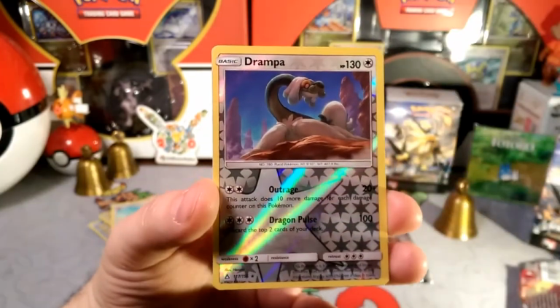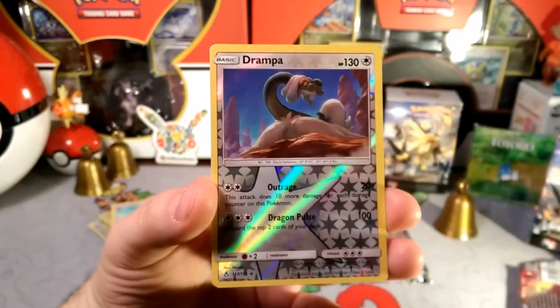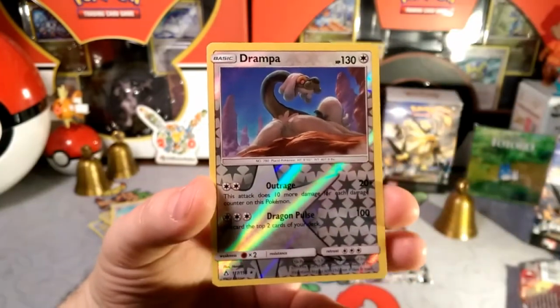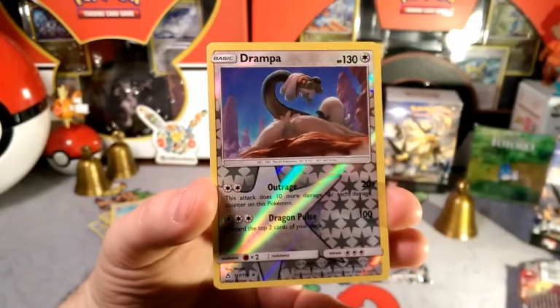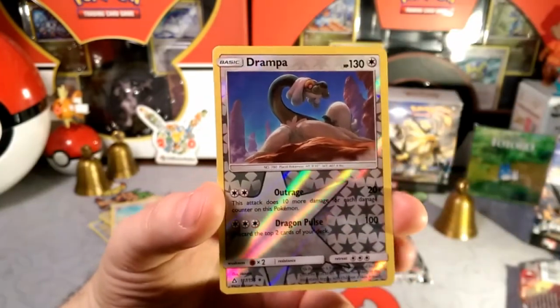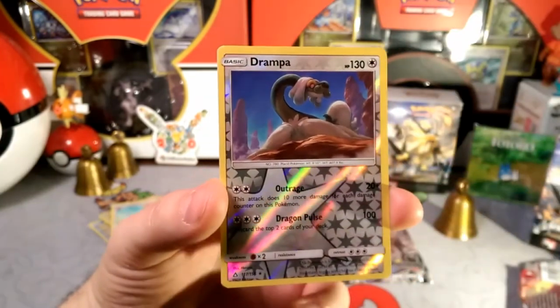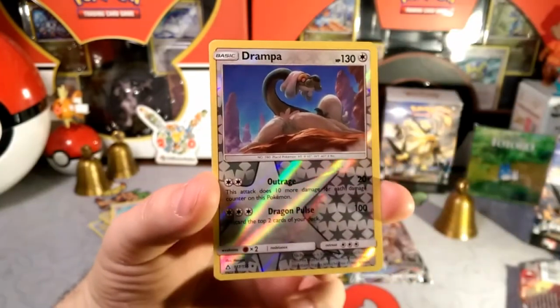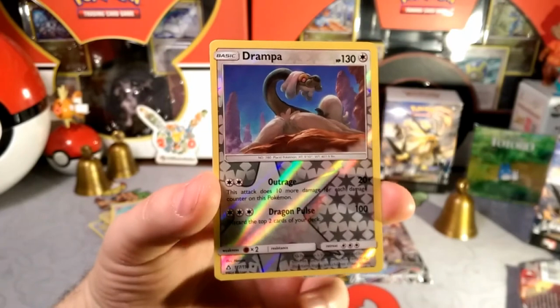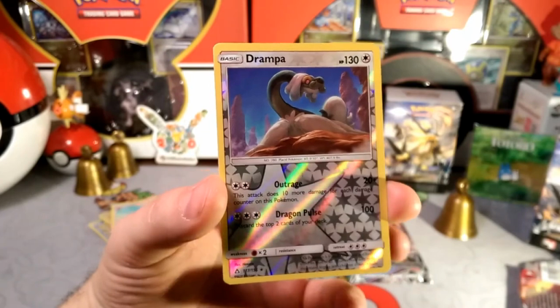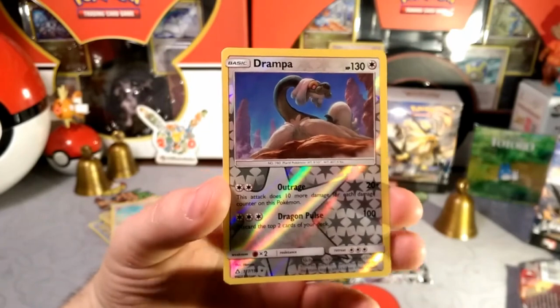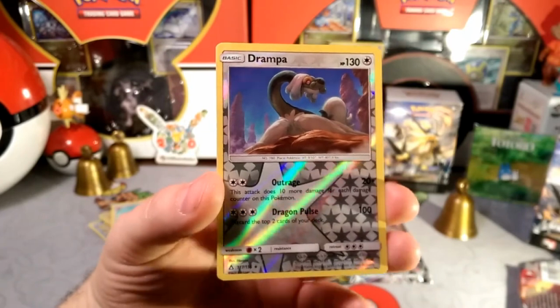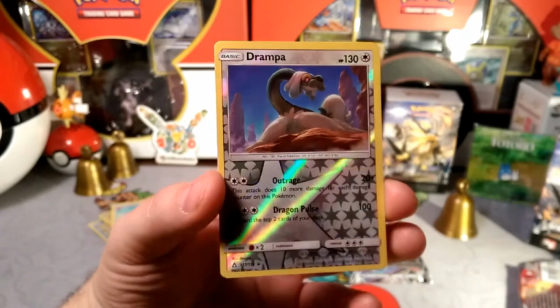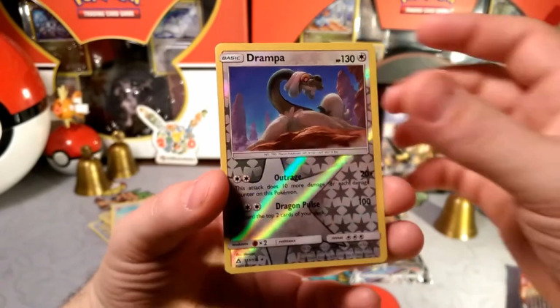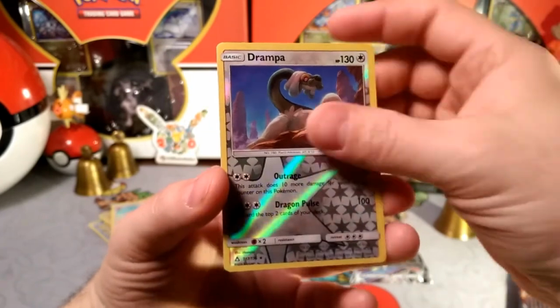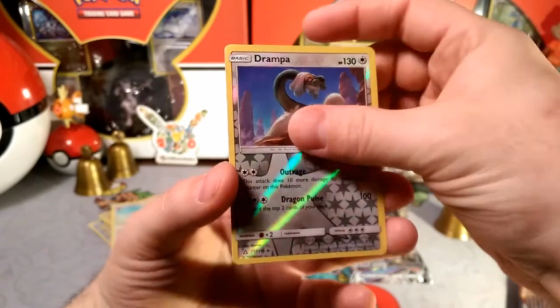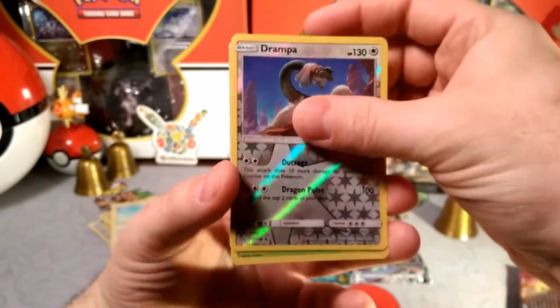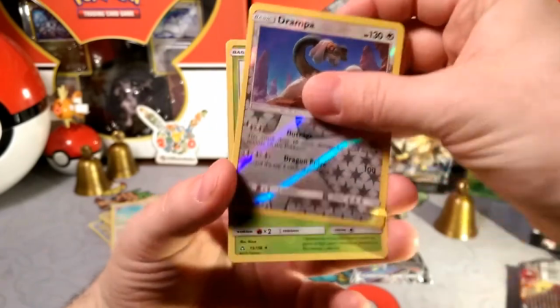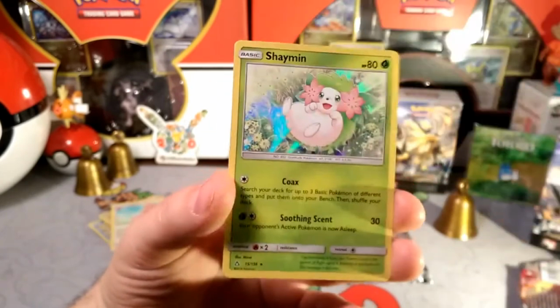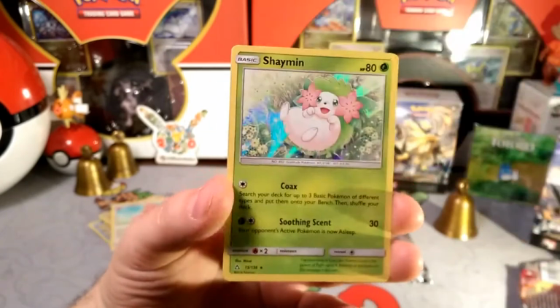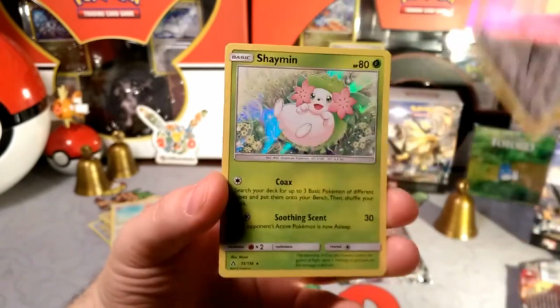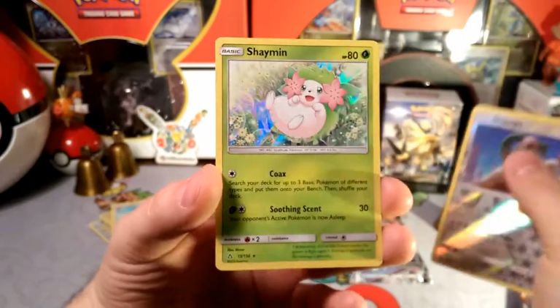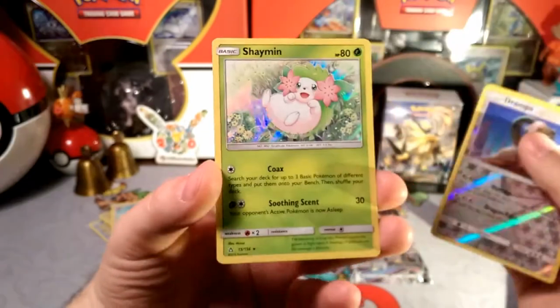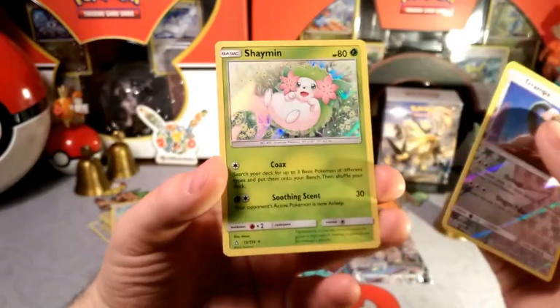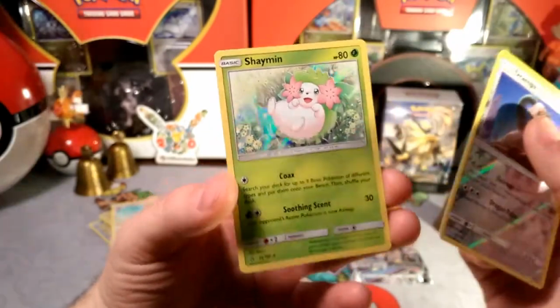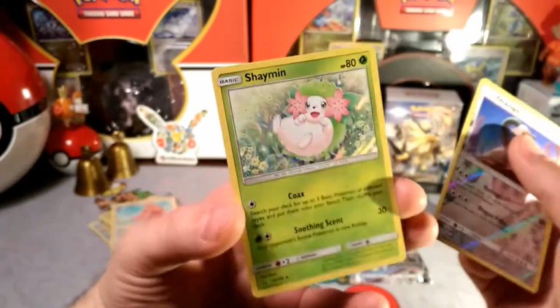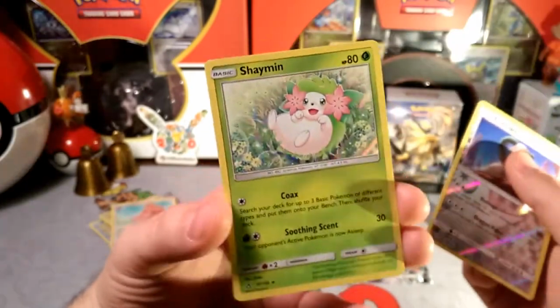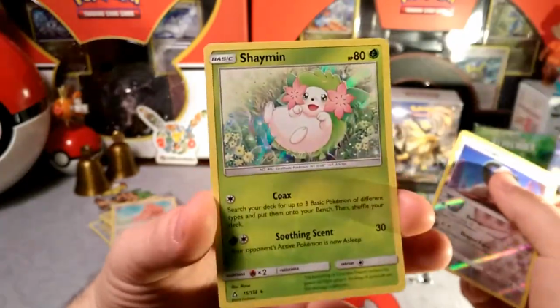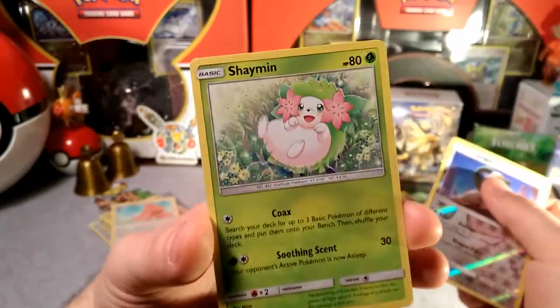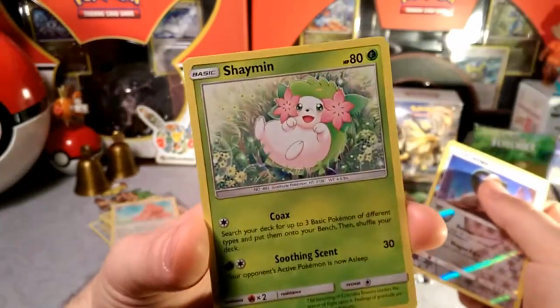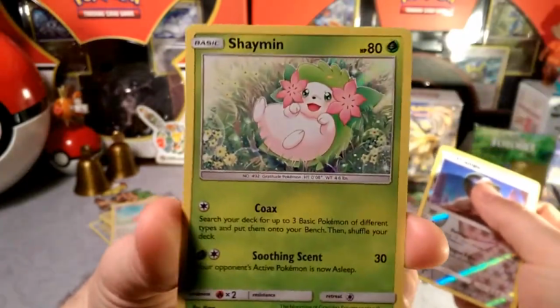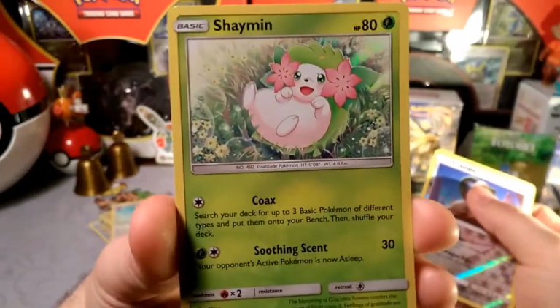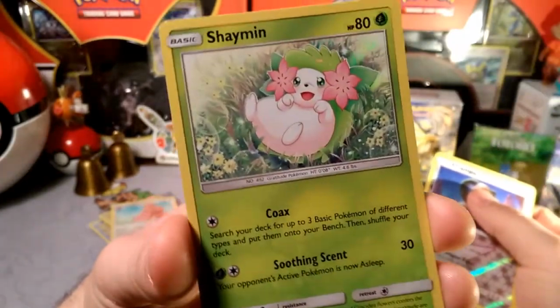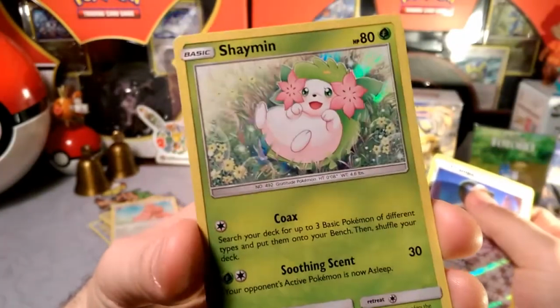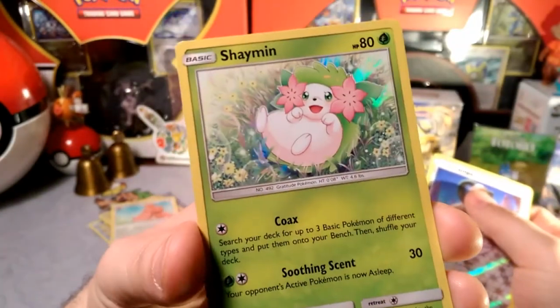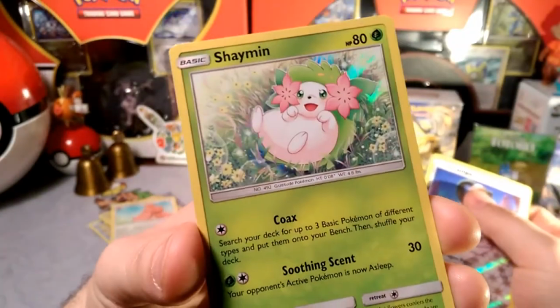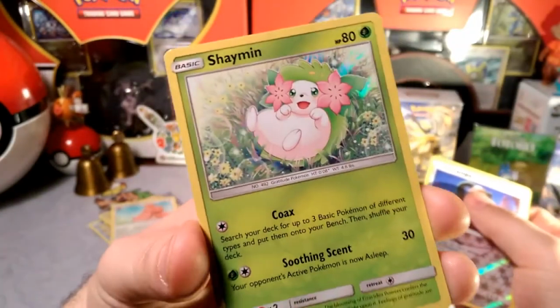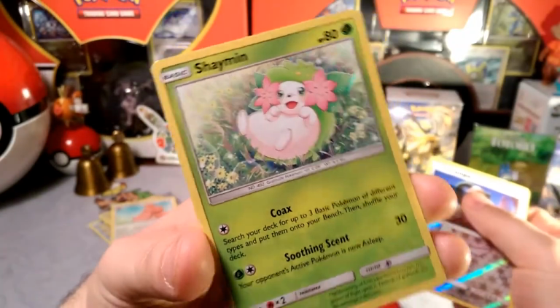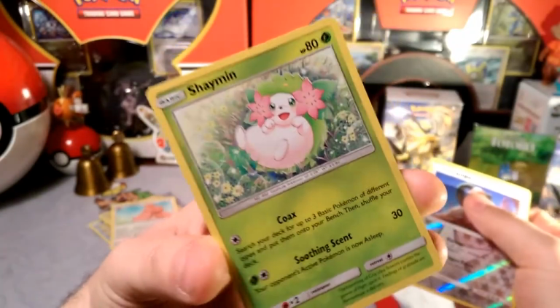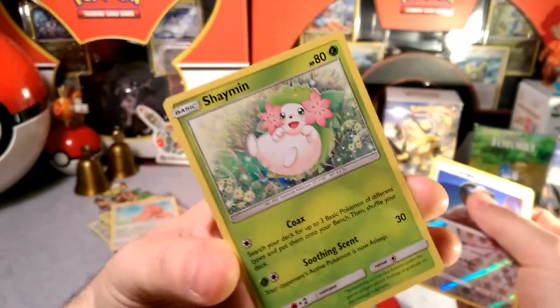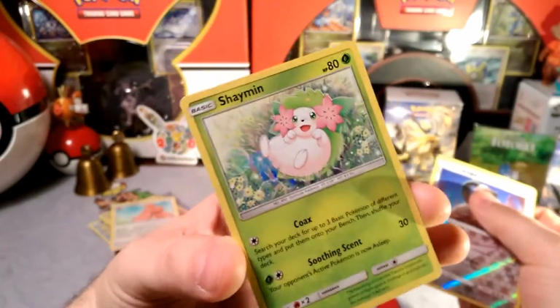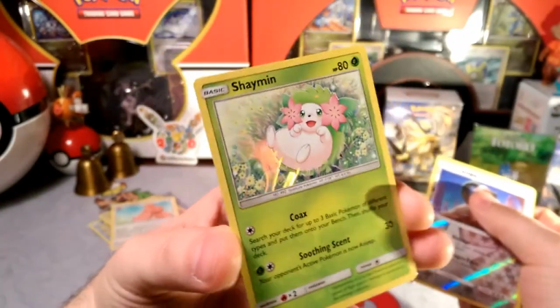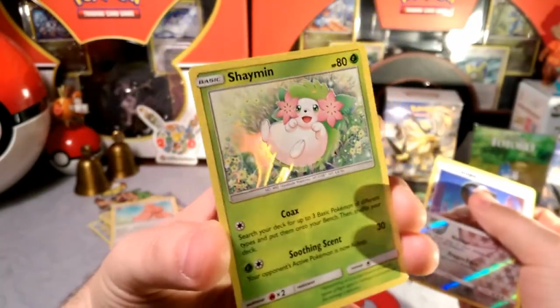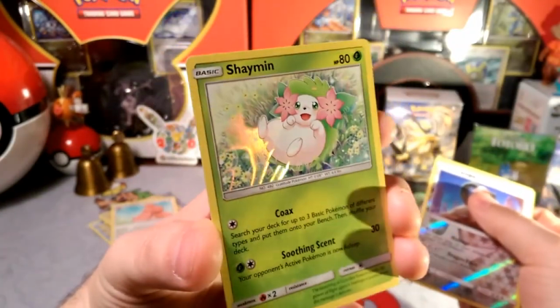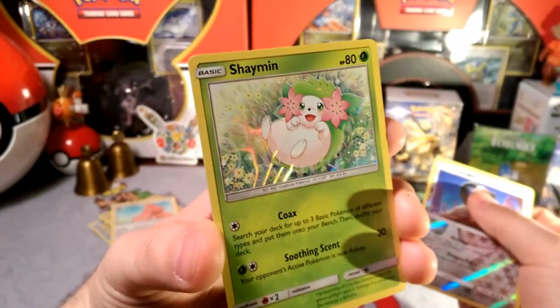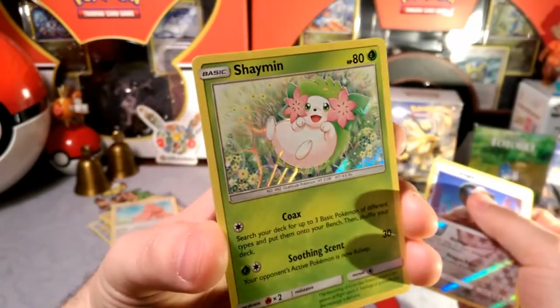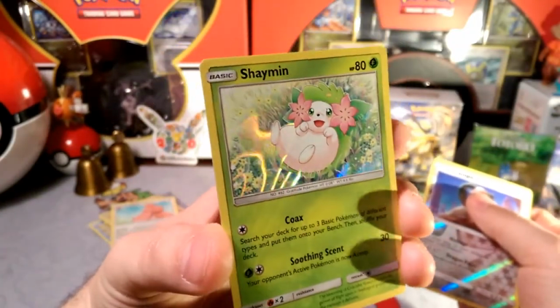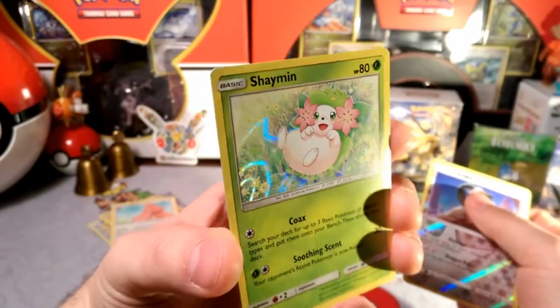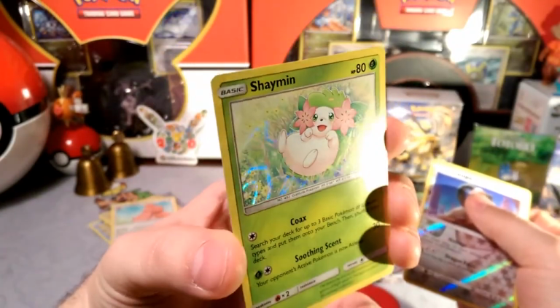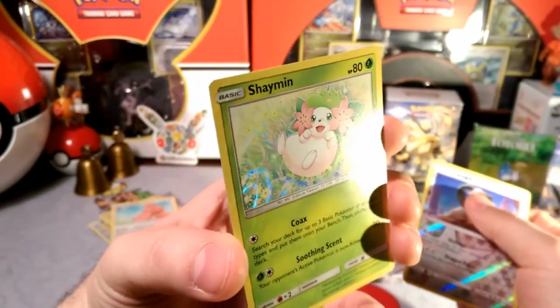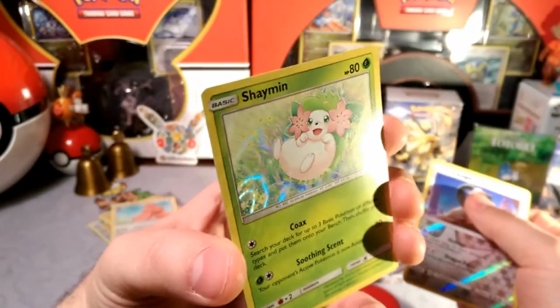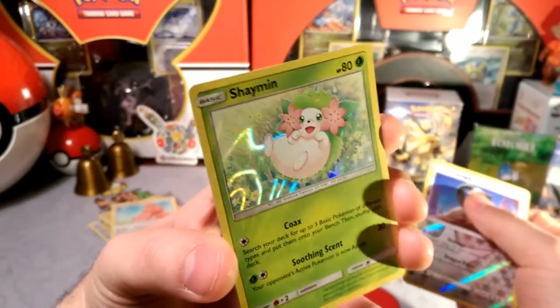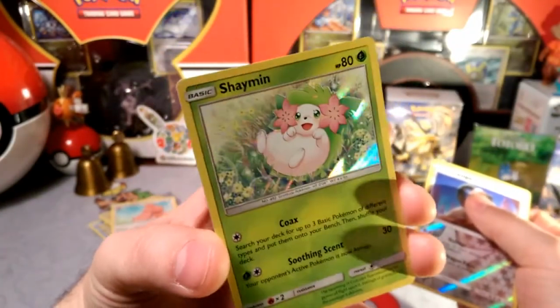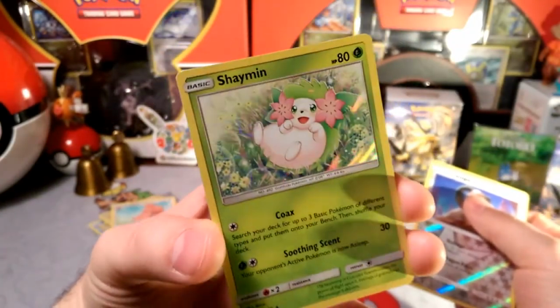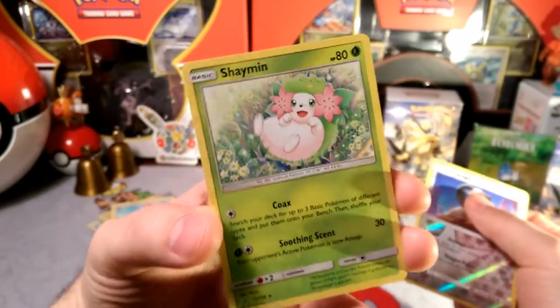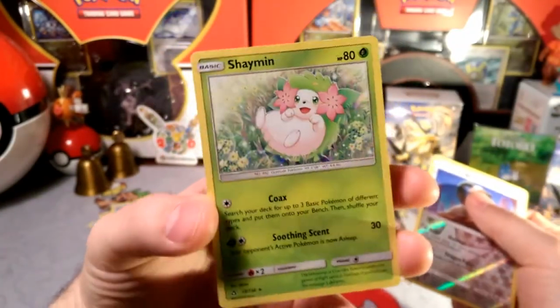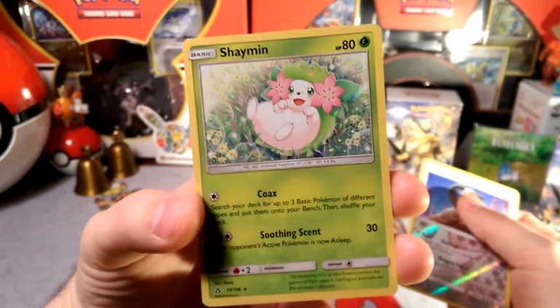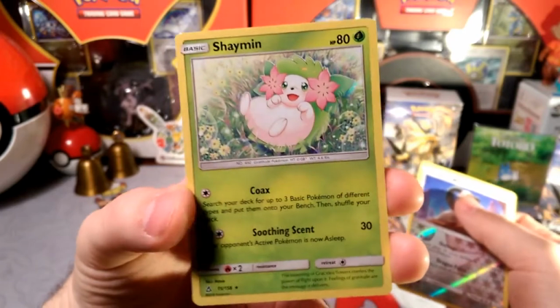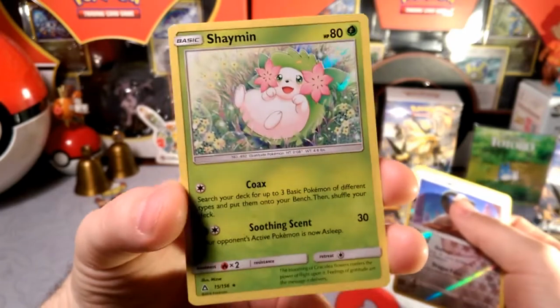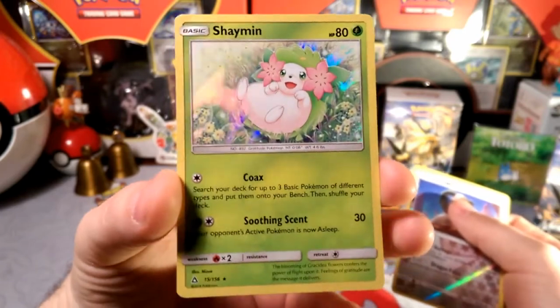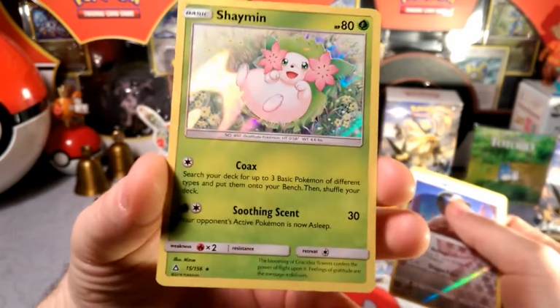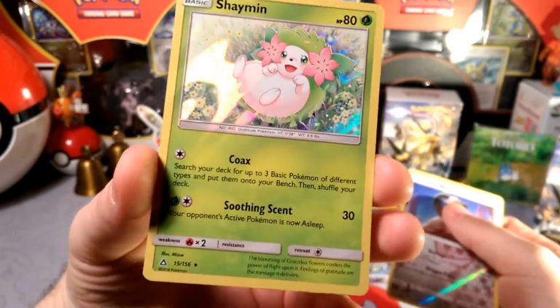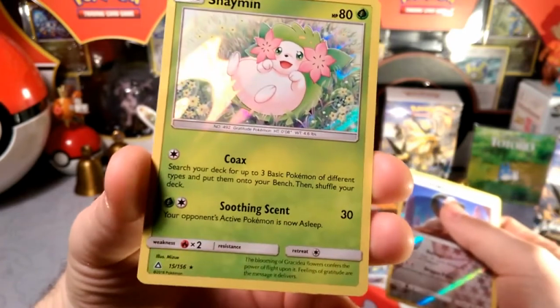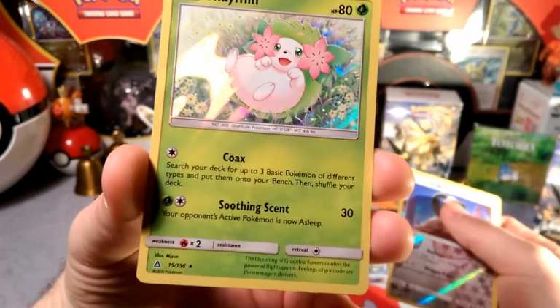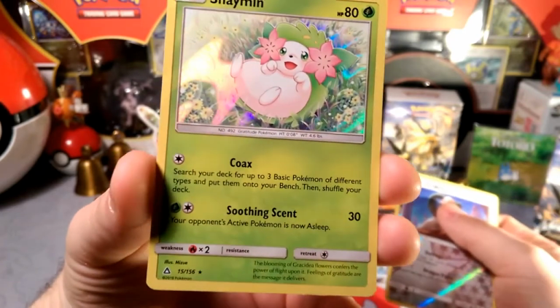Reverse is a Rare Drampa — nice. And our Rare is that Shaman. That's such a pretty Shaman card.